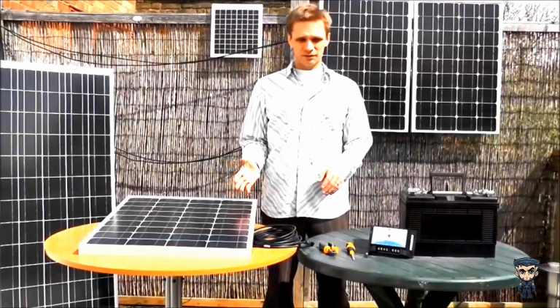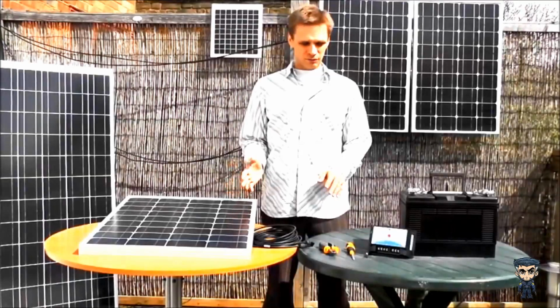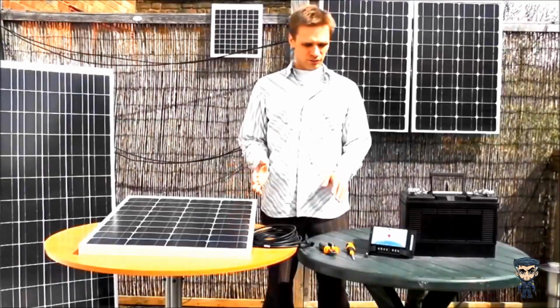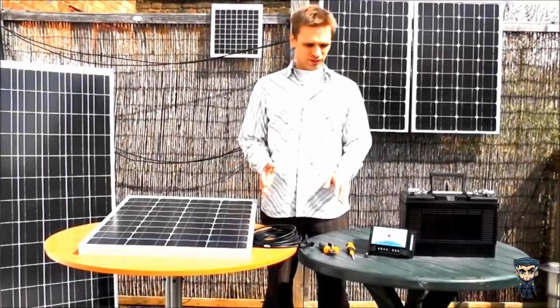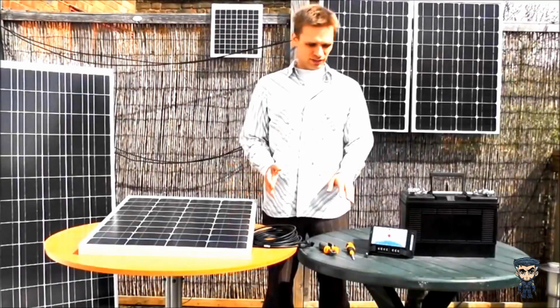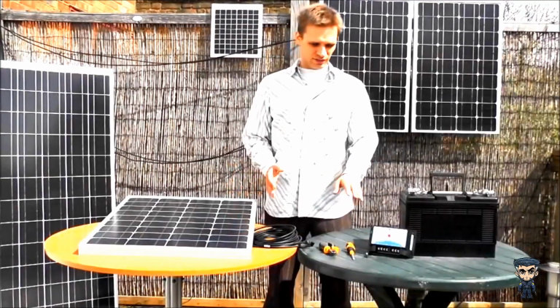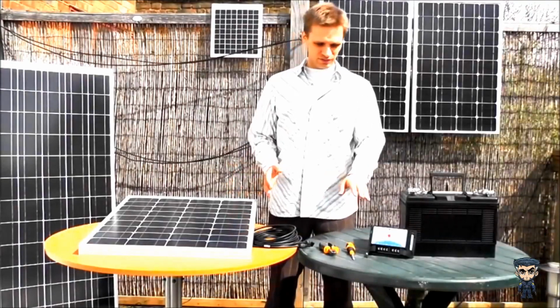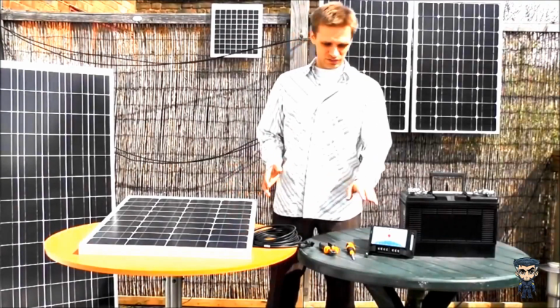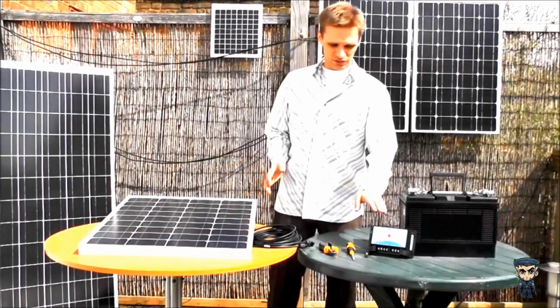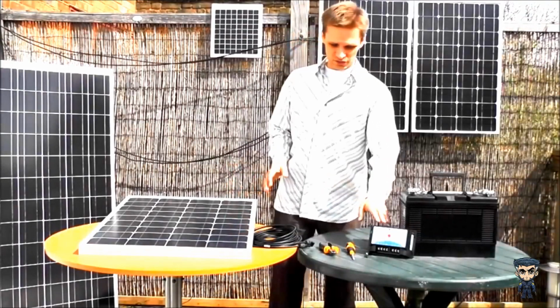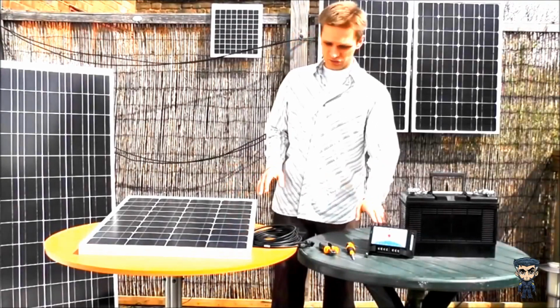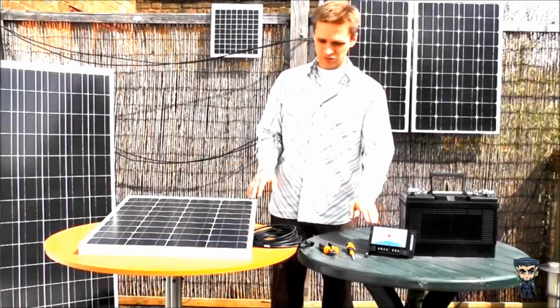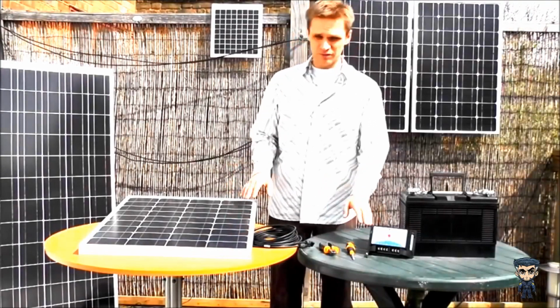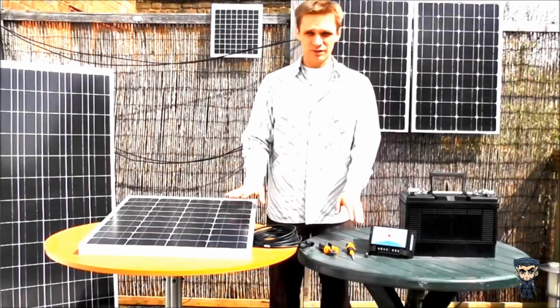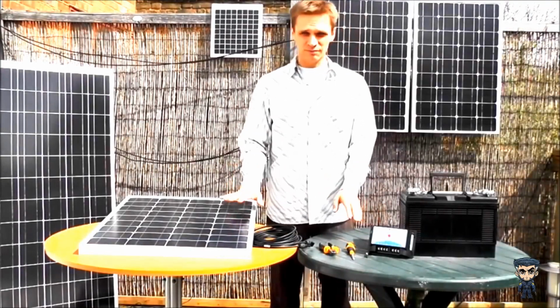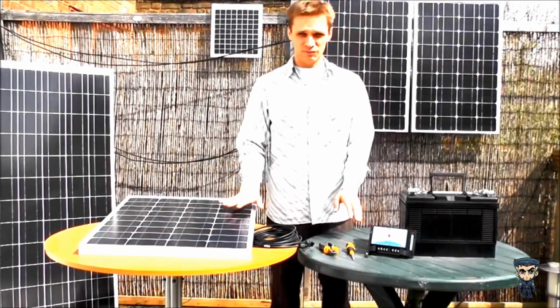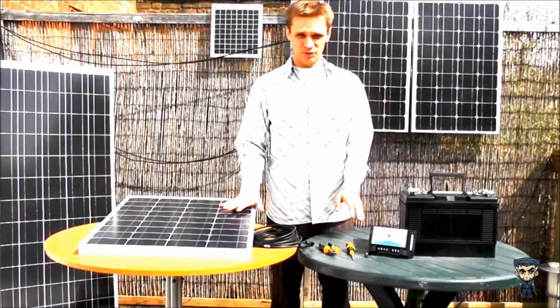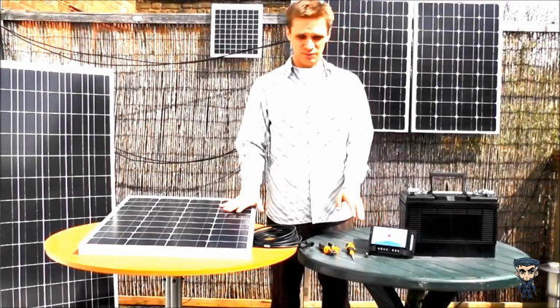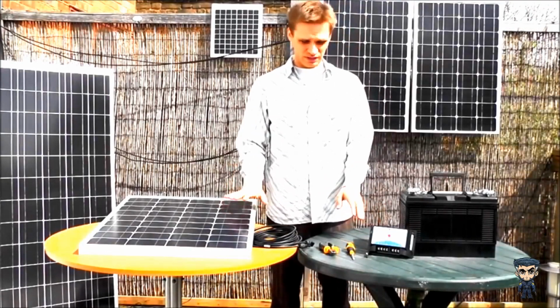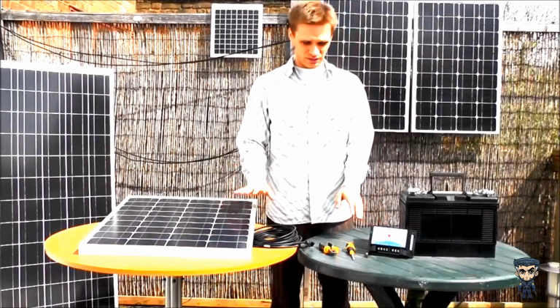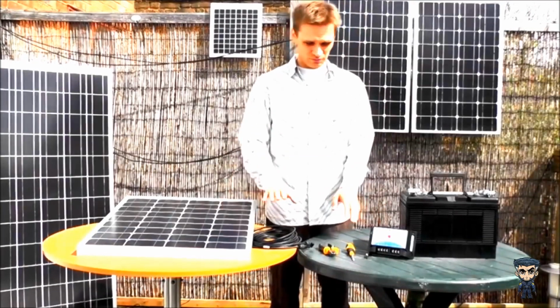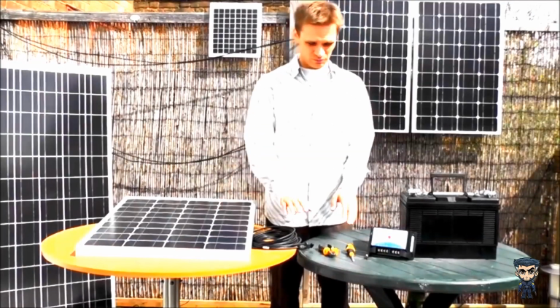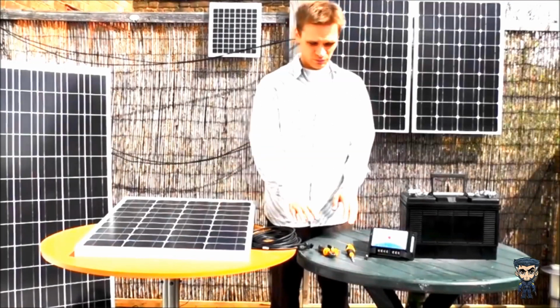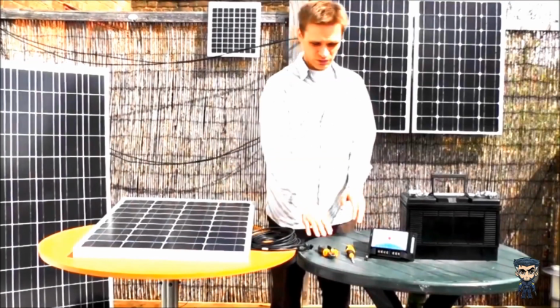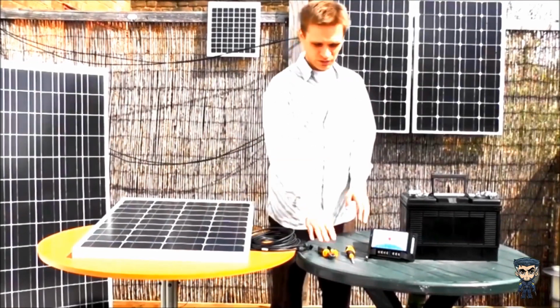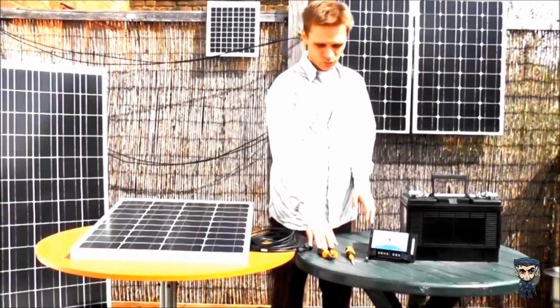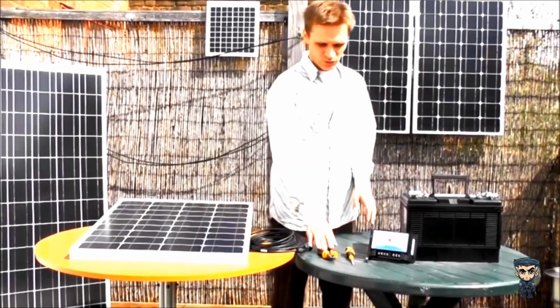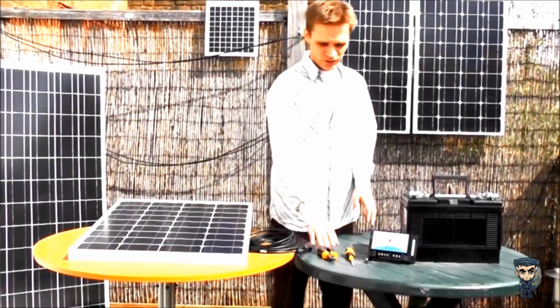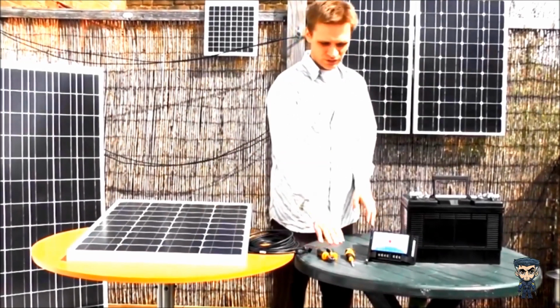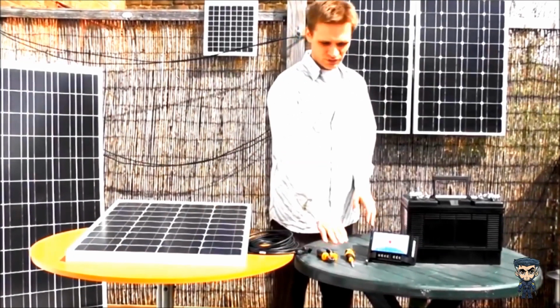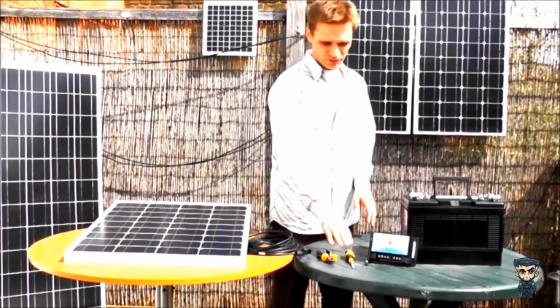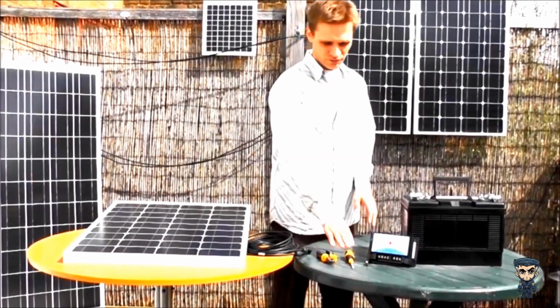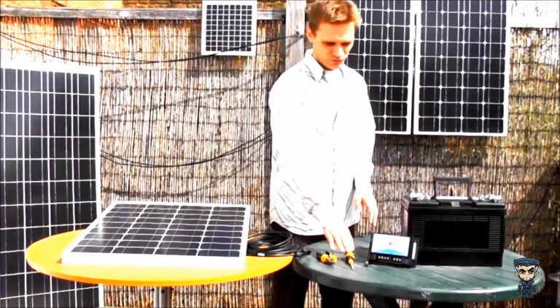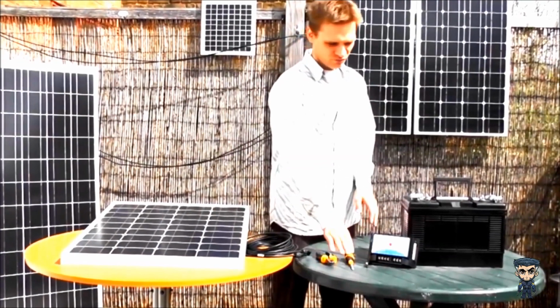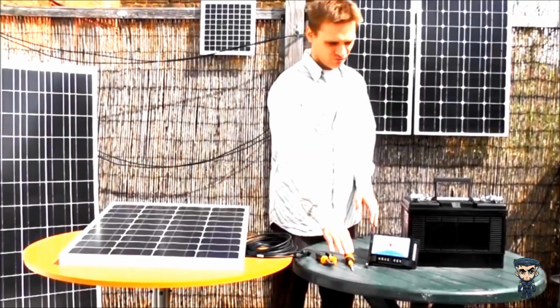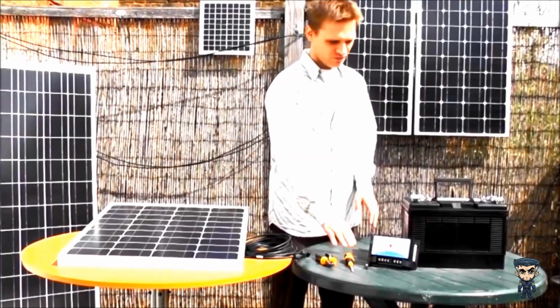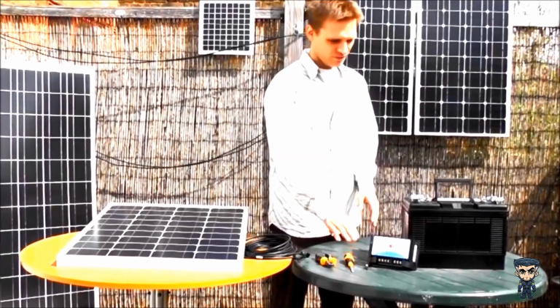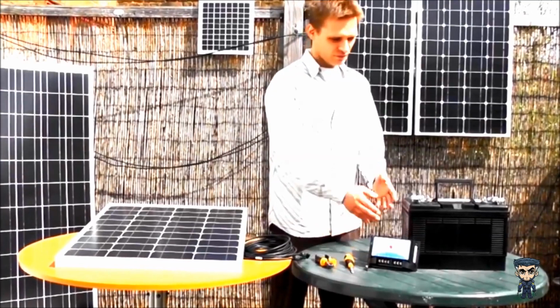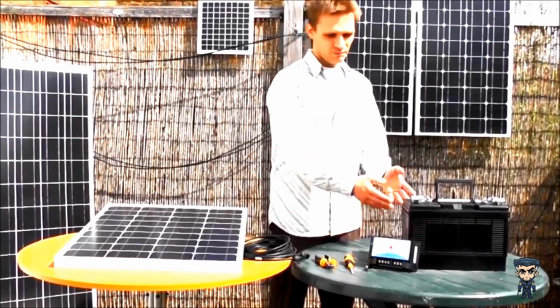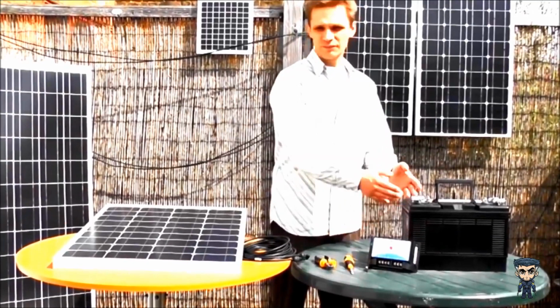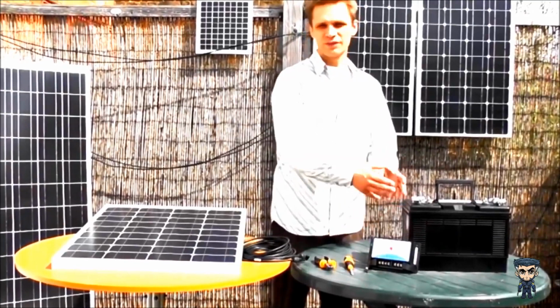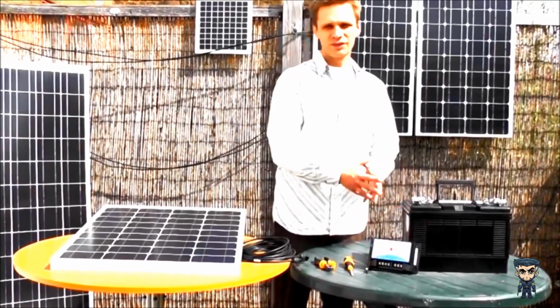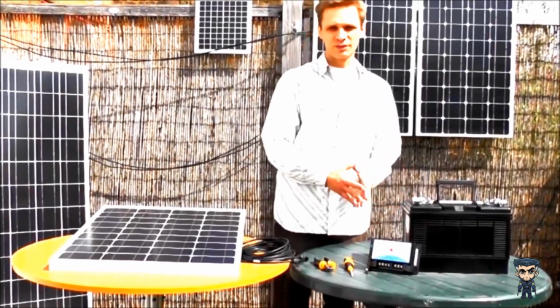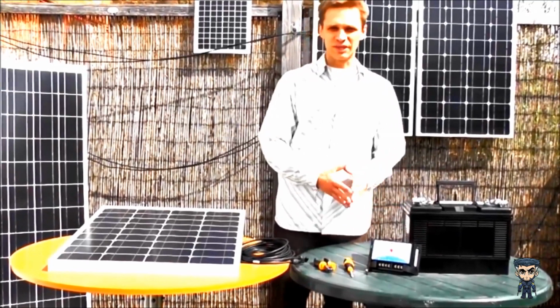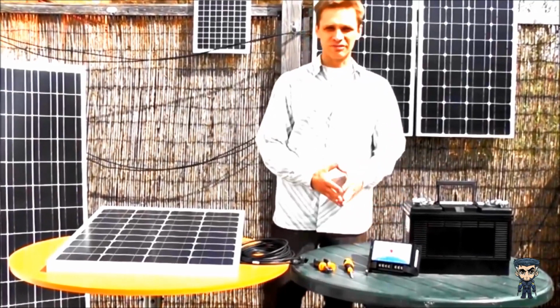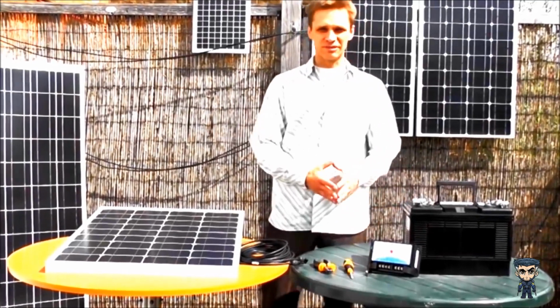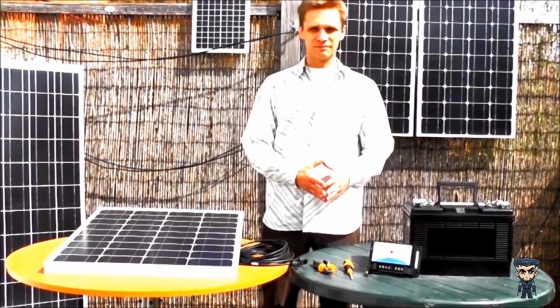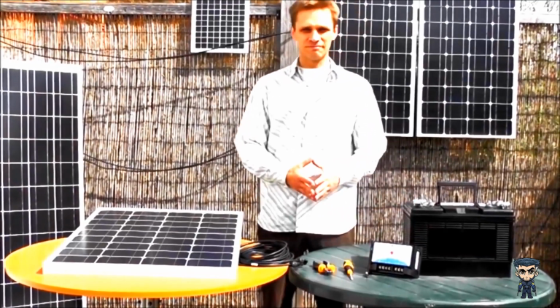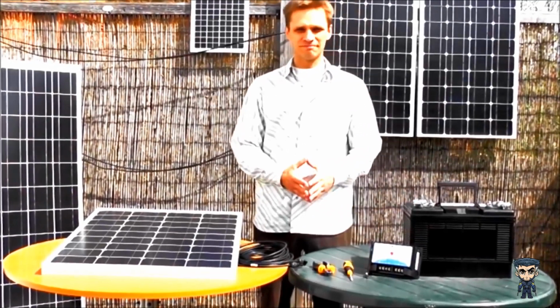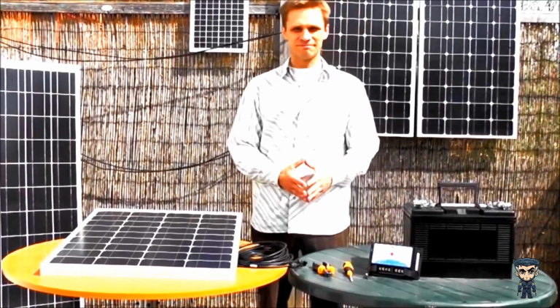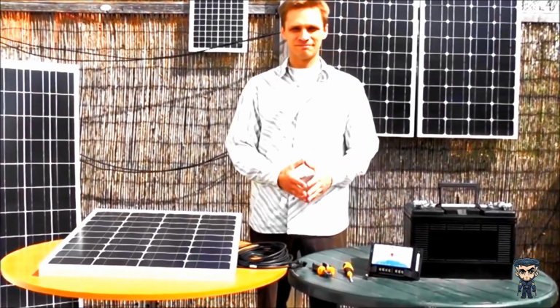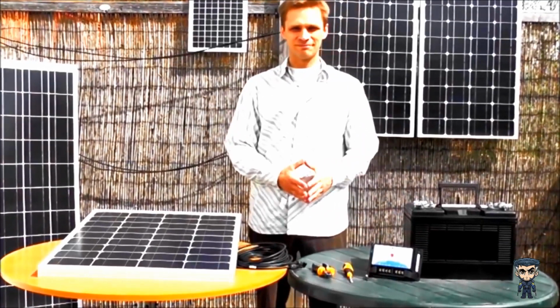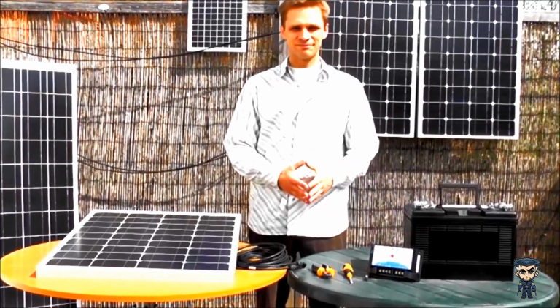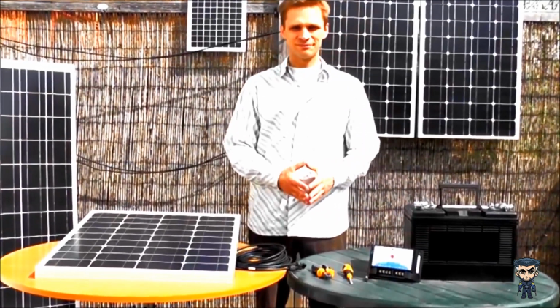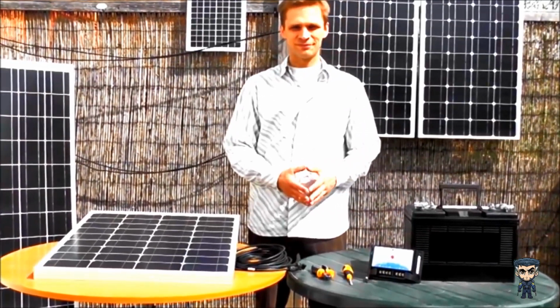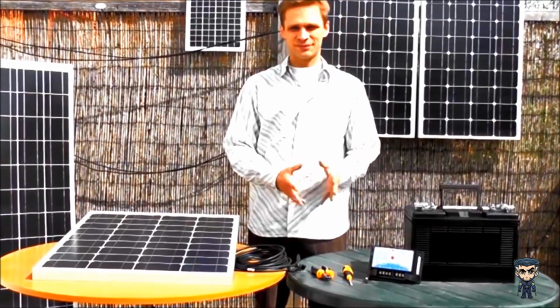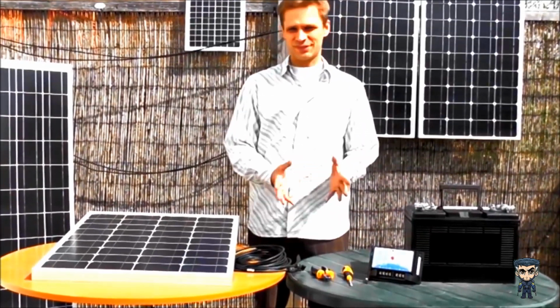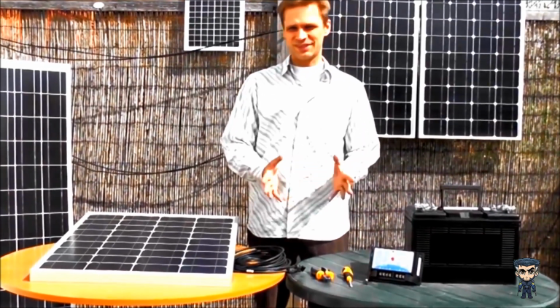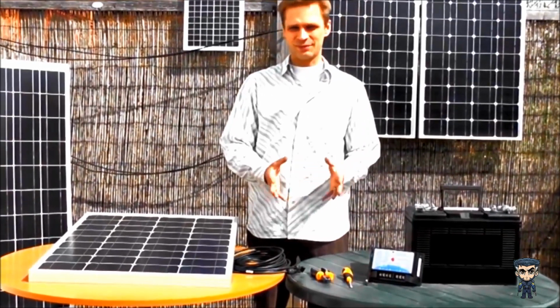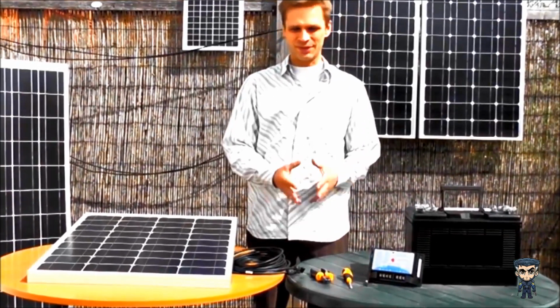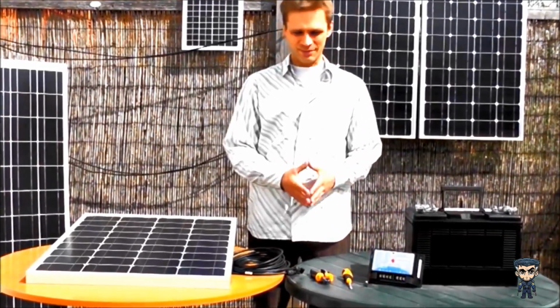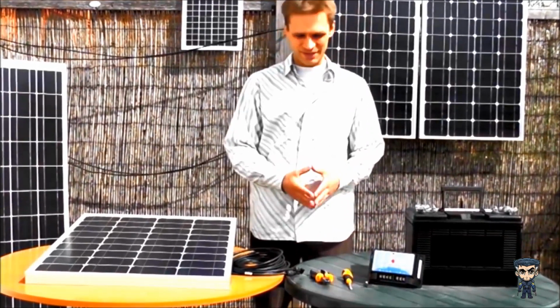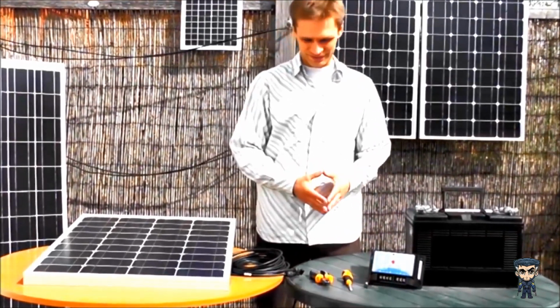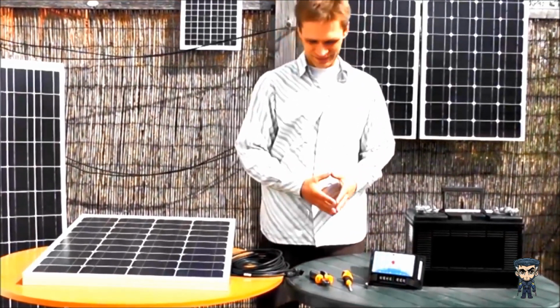All you need is the charge controller, the panel, wire cutters, your screwdriver, and your battery. Here's how we go about it.